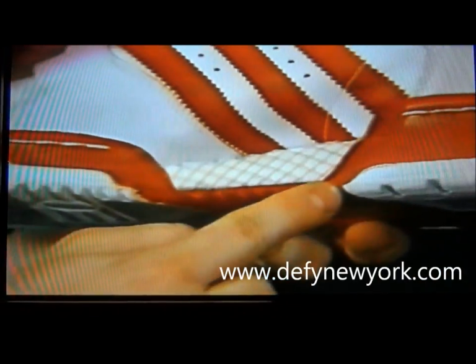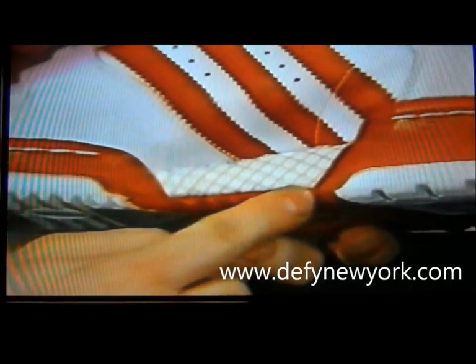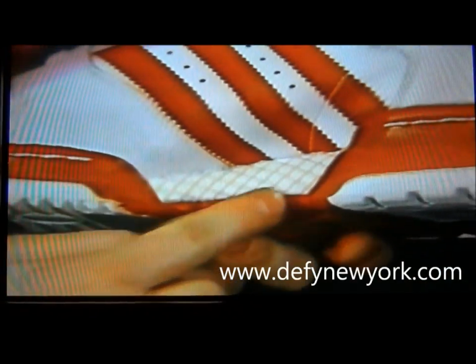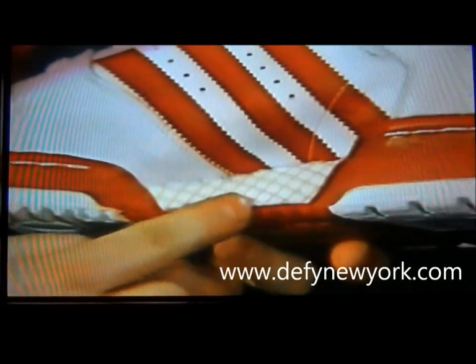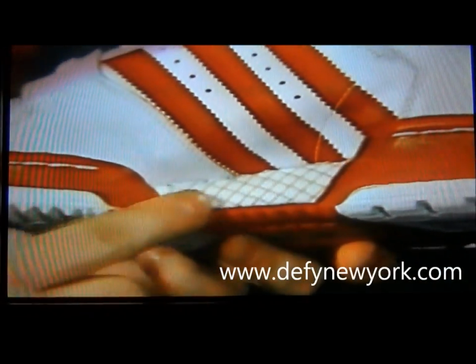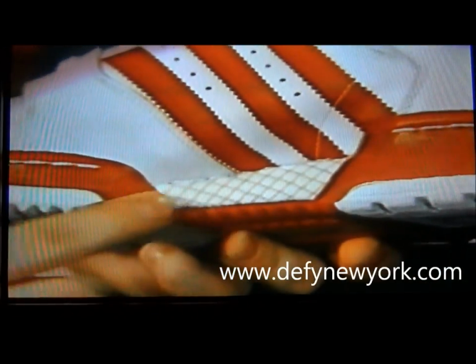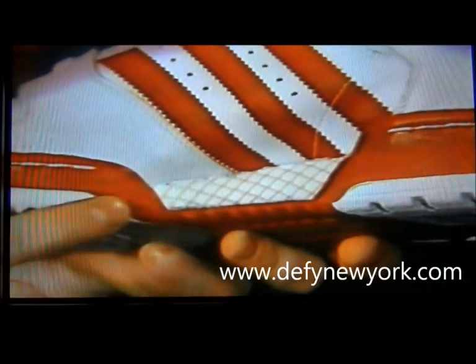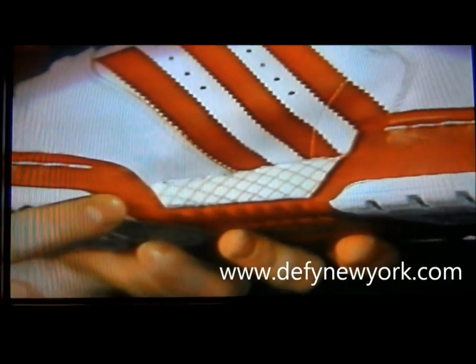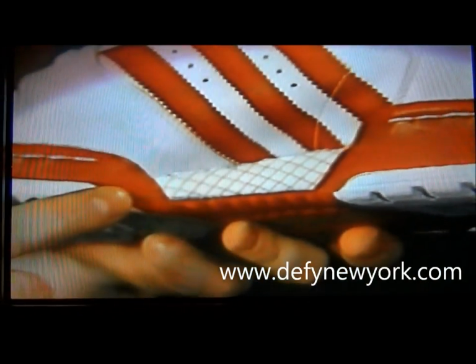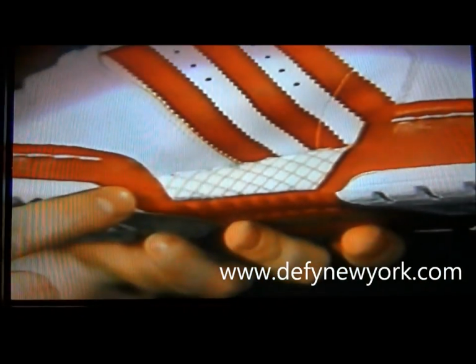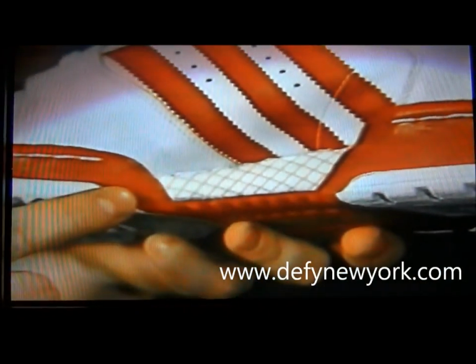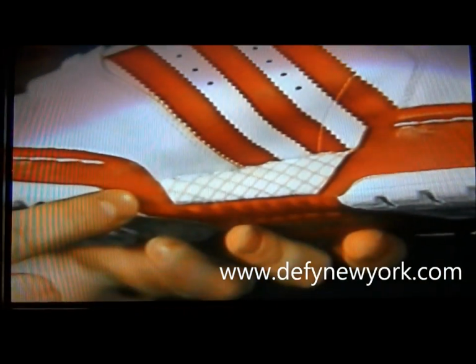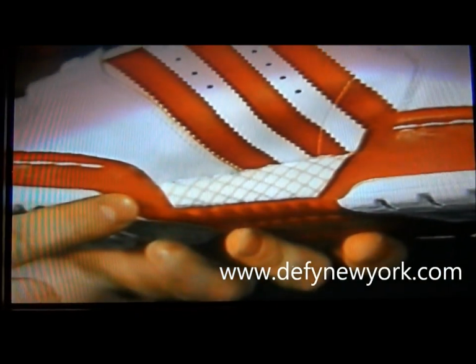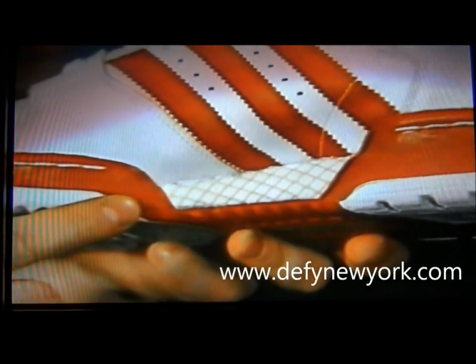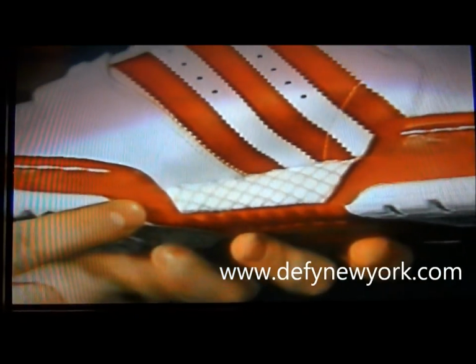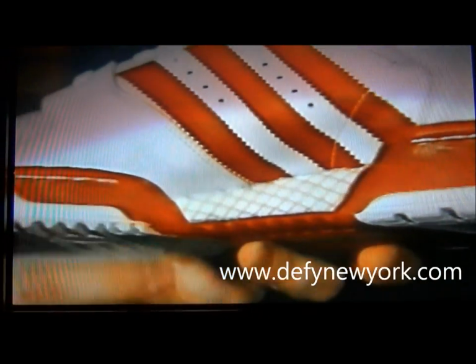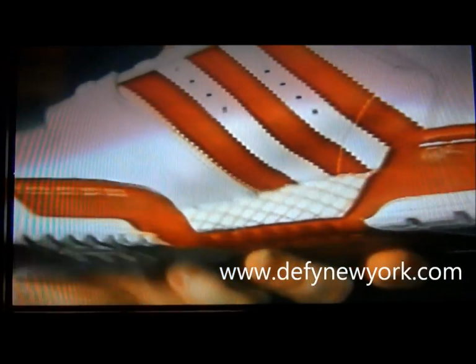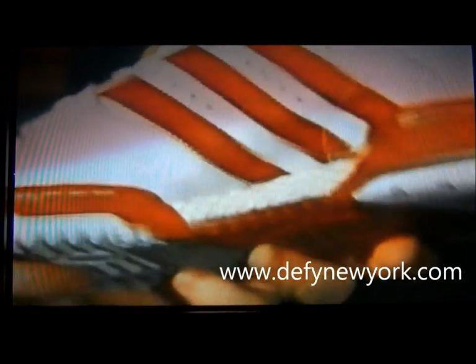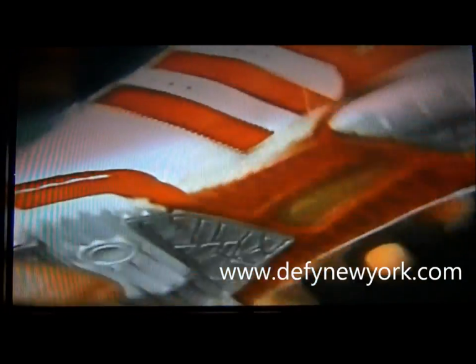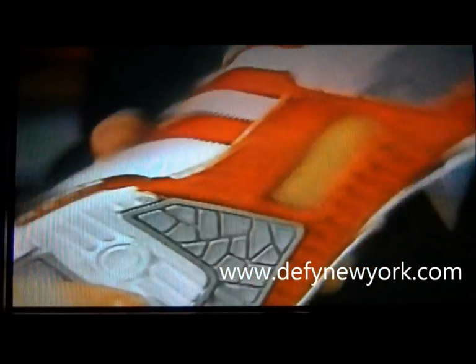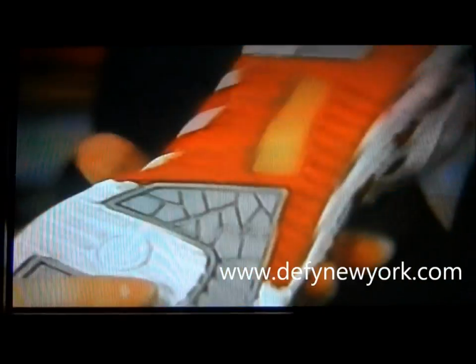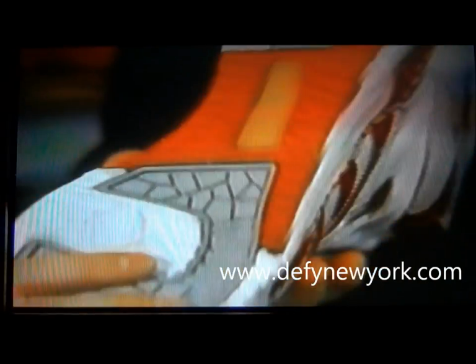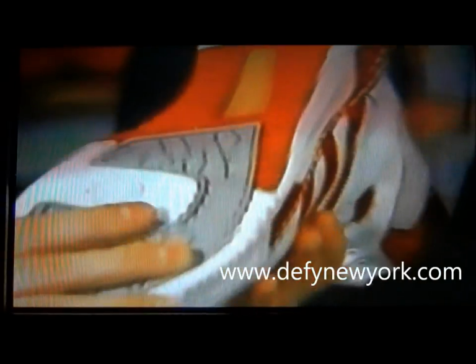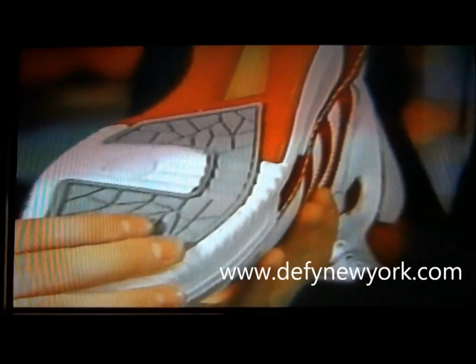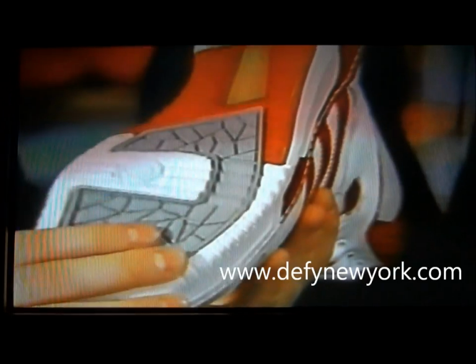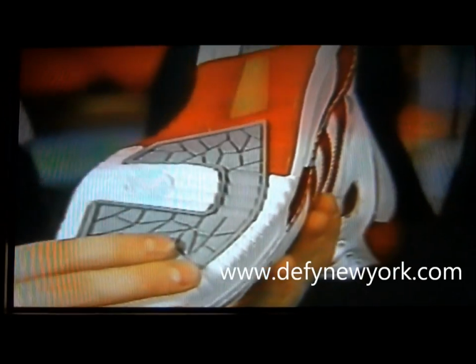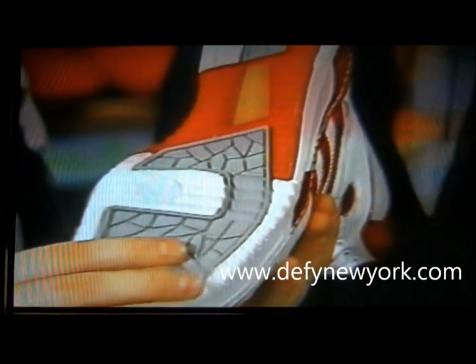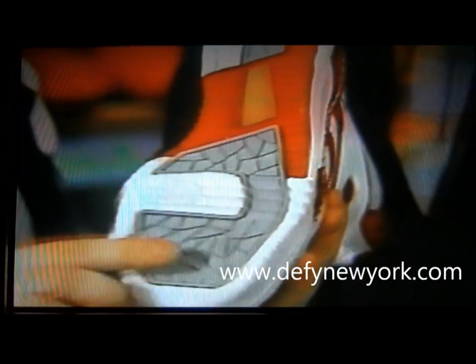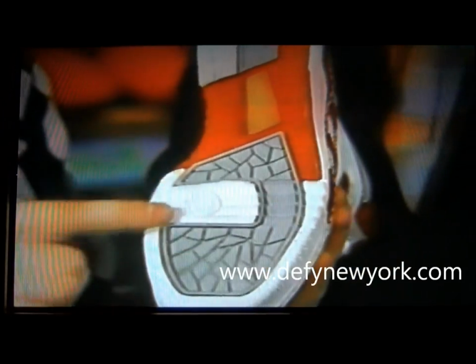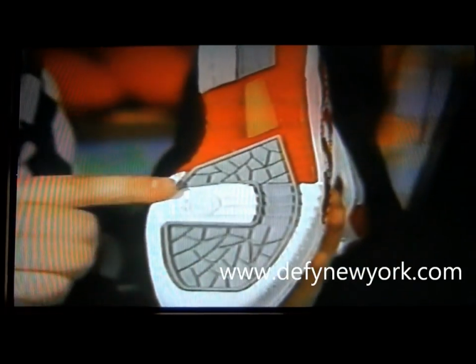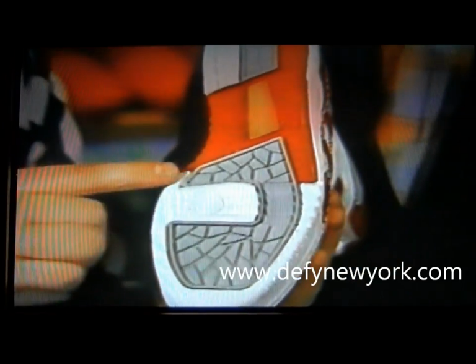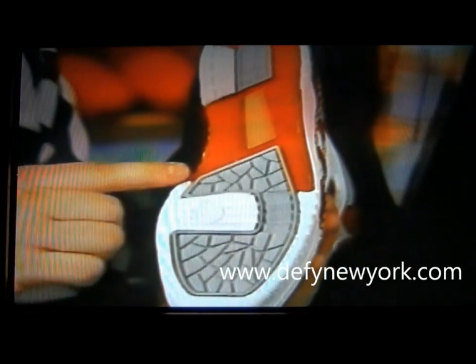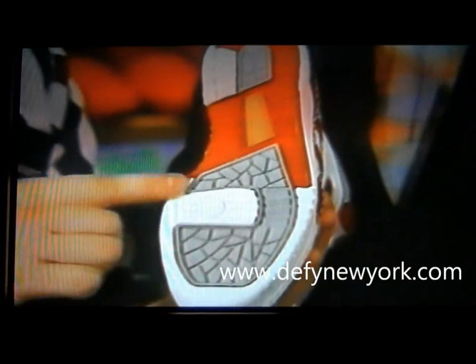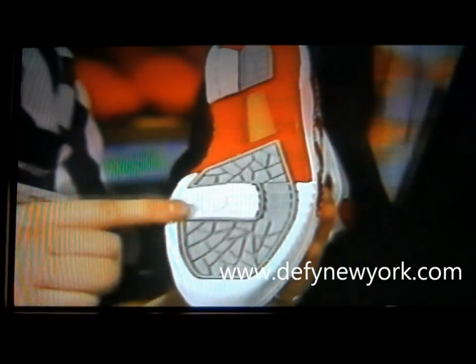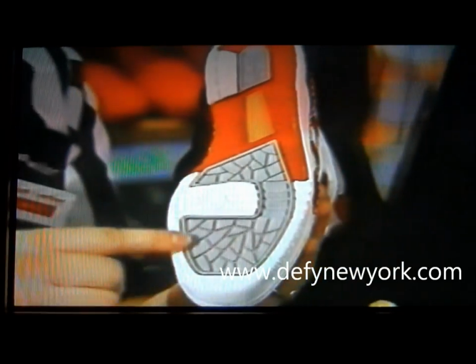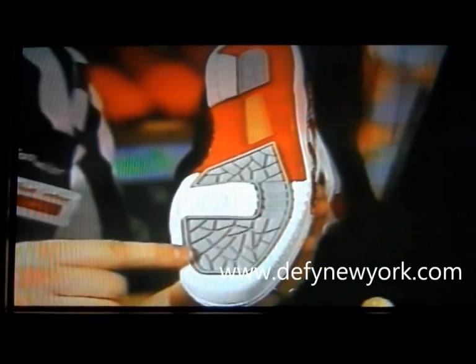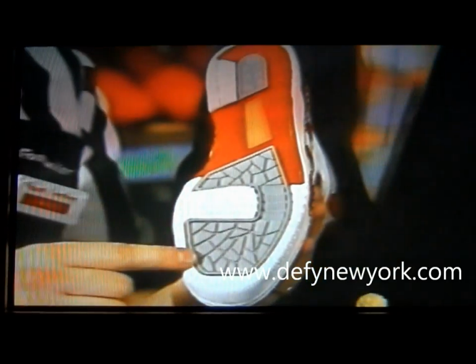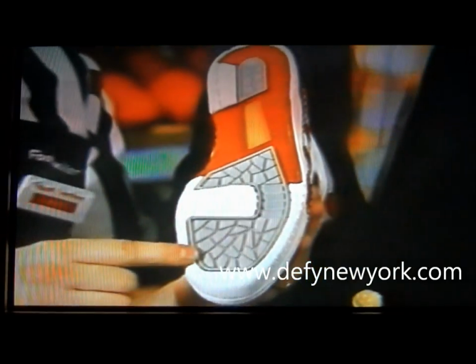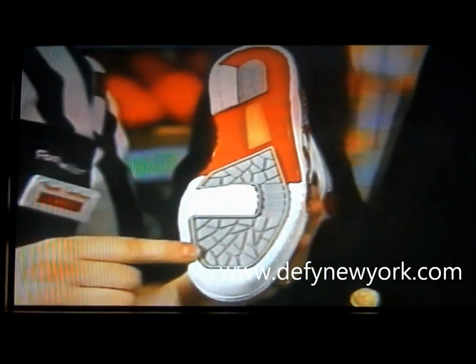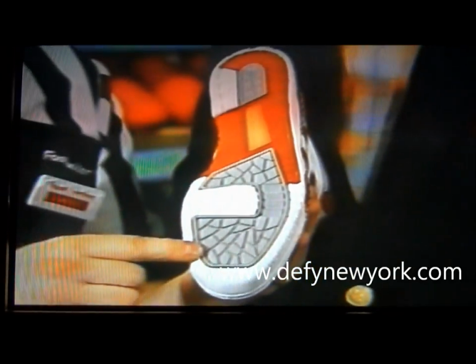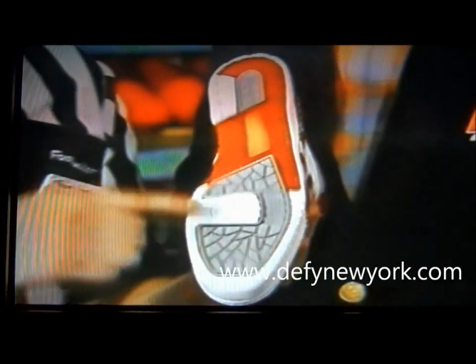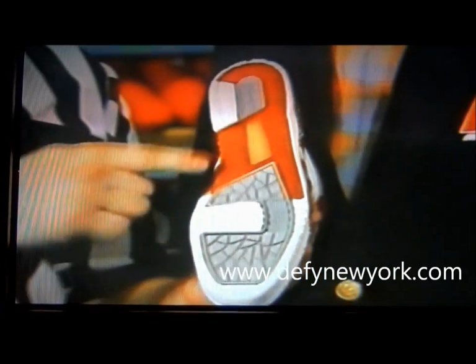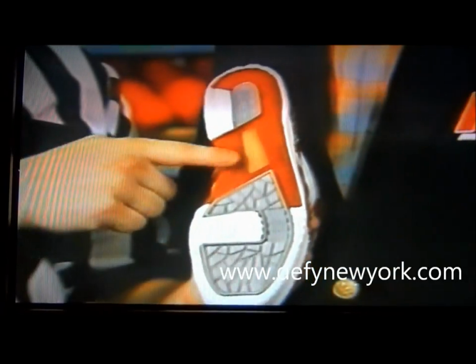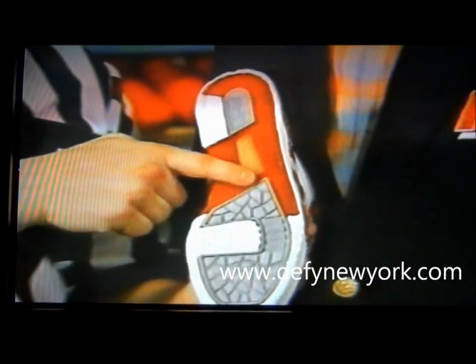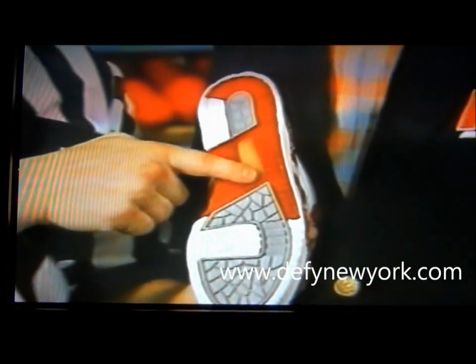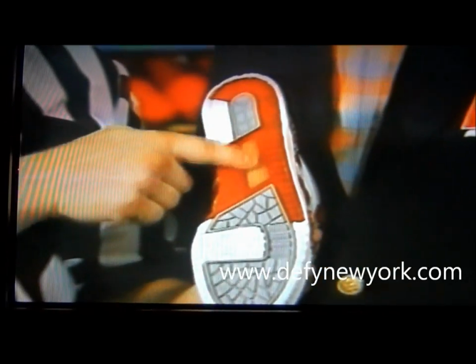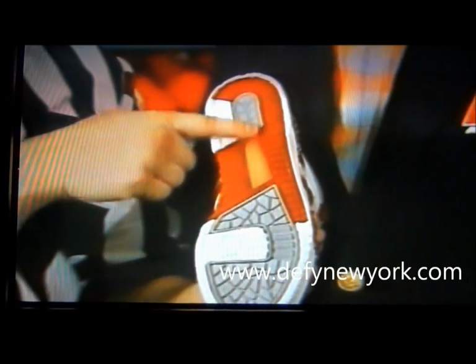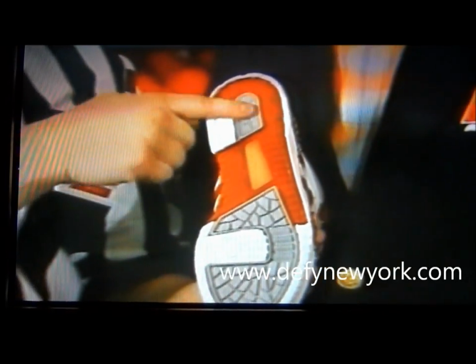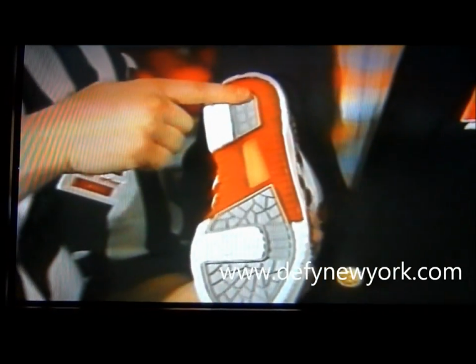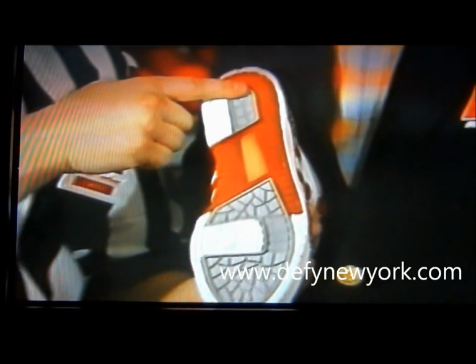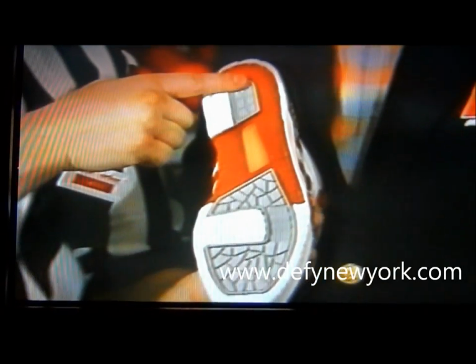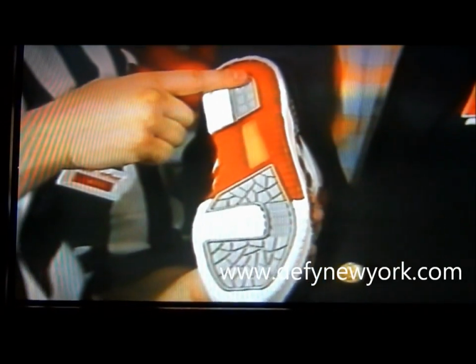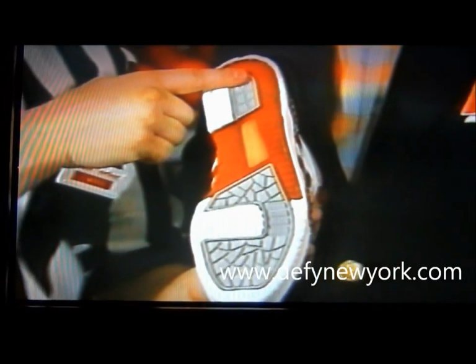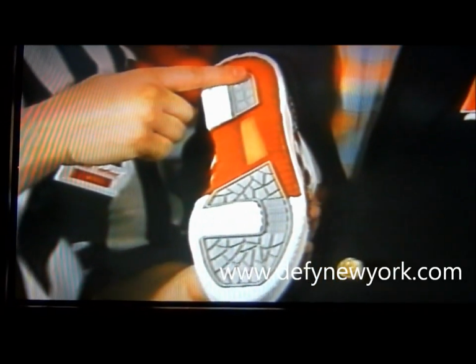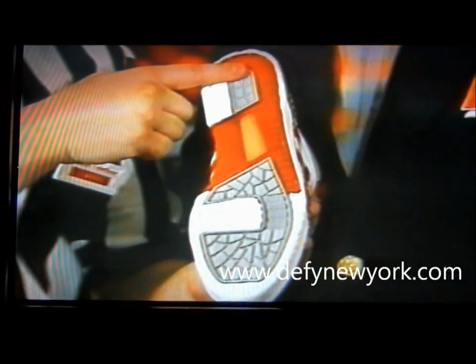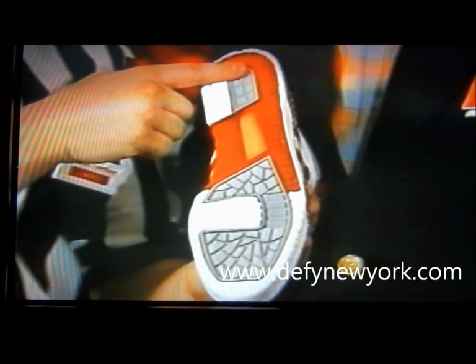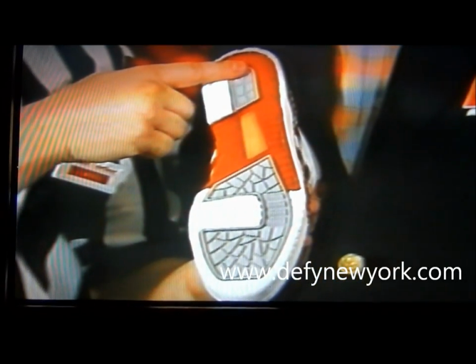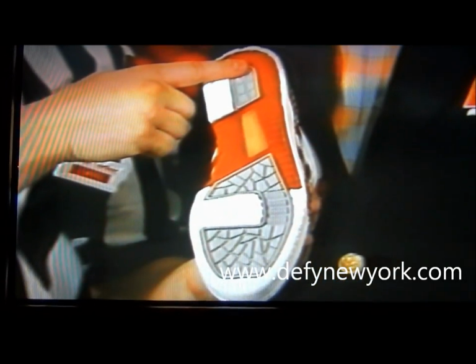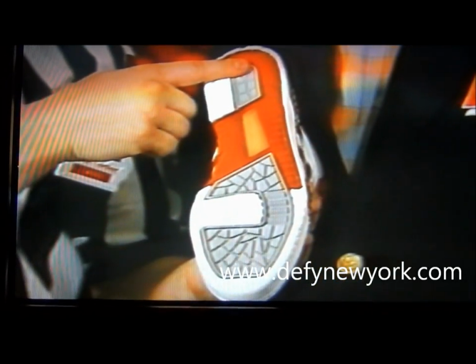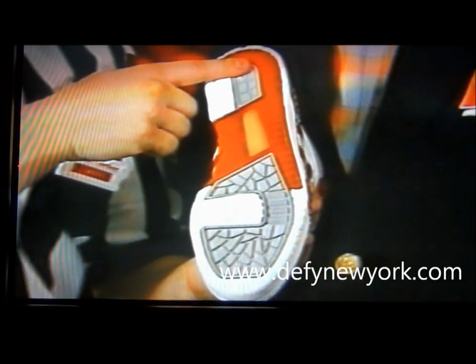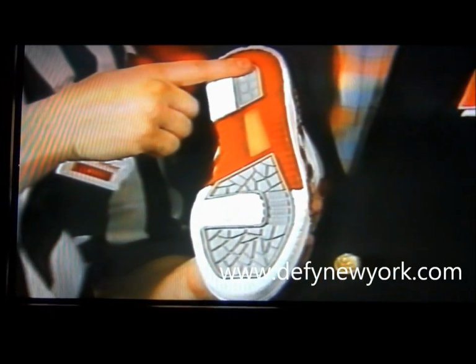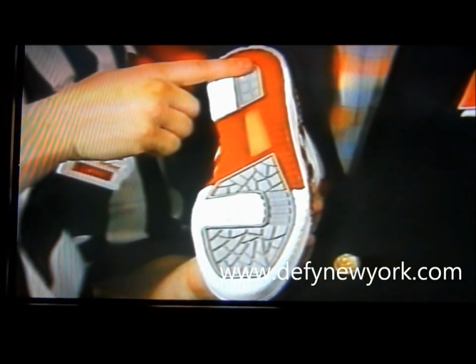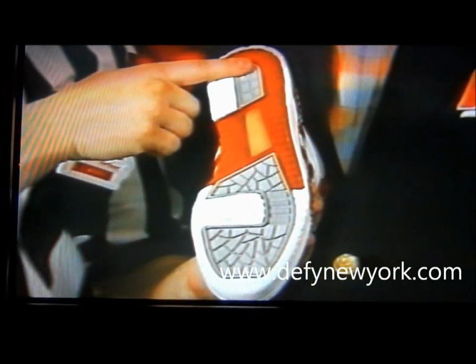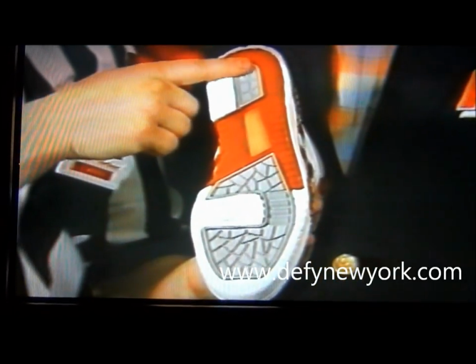And the traction is provided from the different colored outsole. This is specifically softer in the front for traction, stiffer in the back for support.